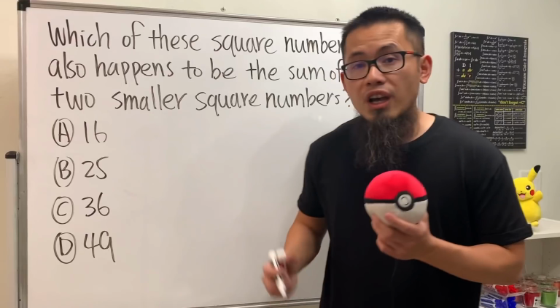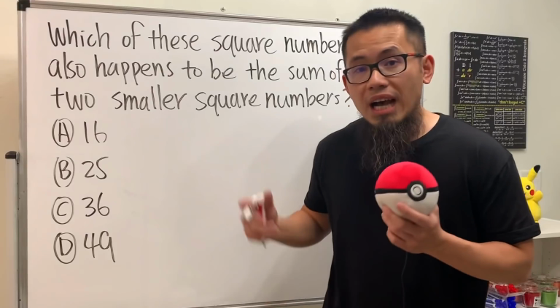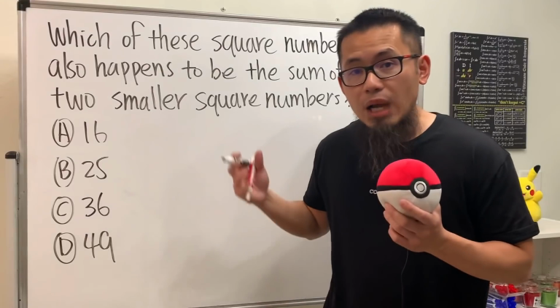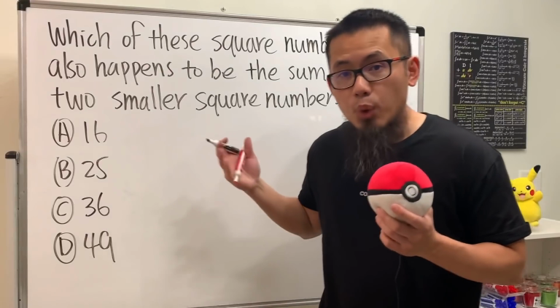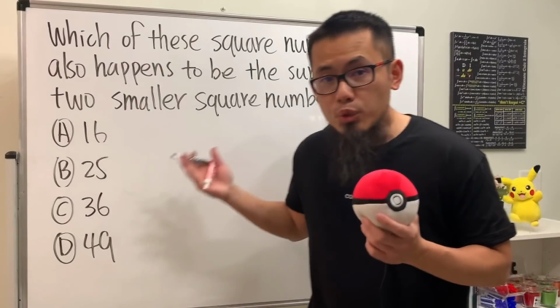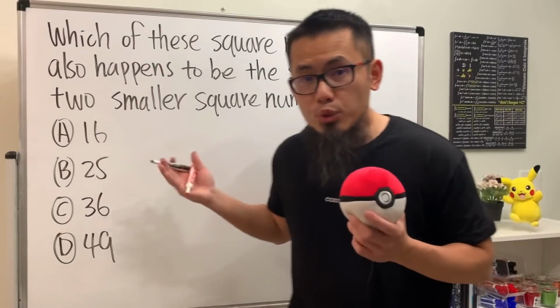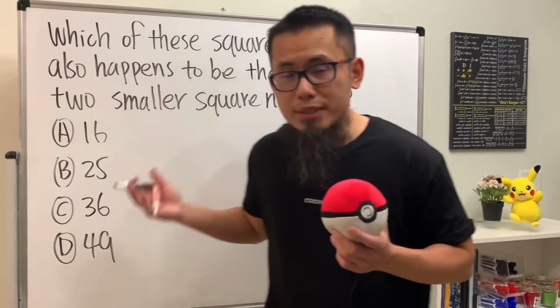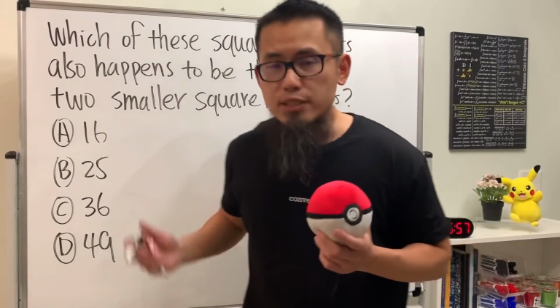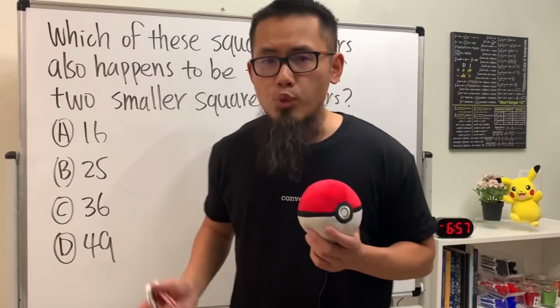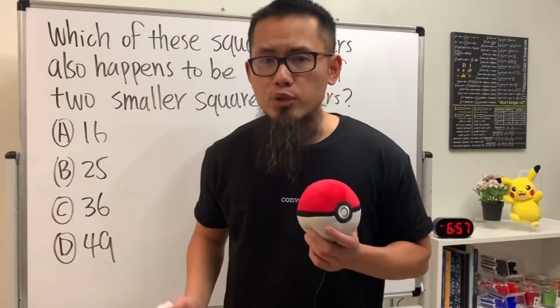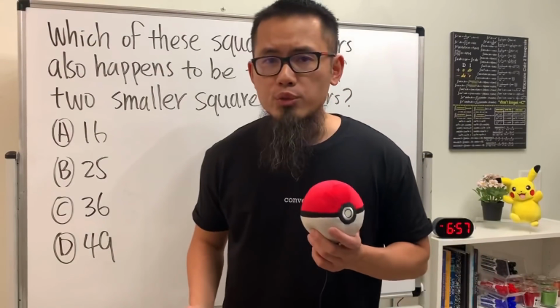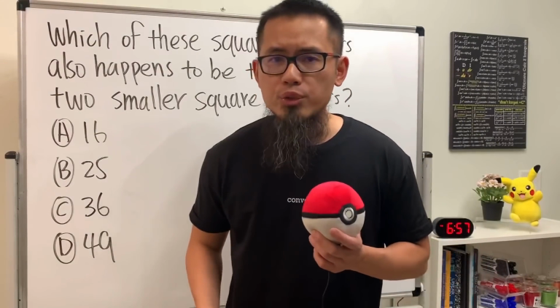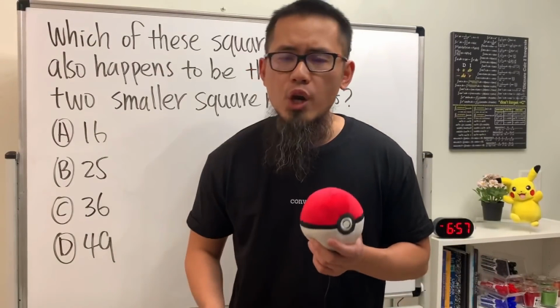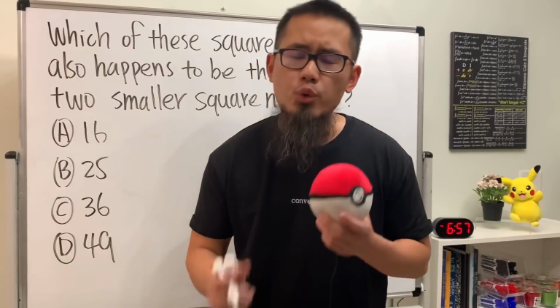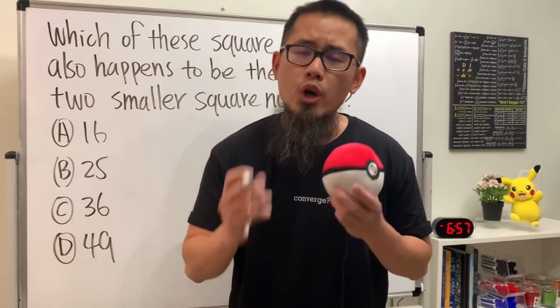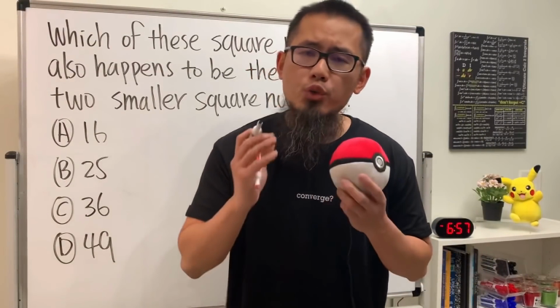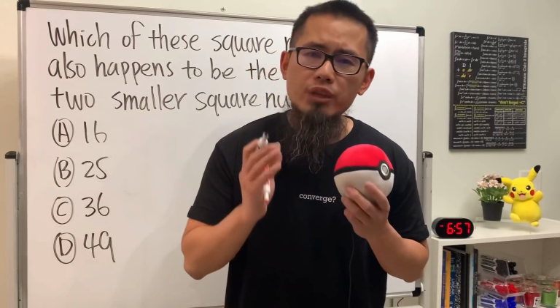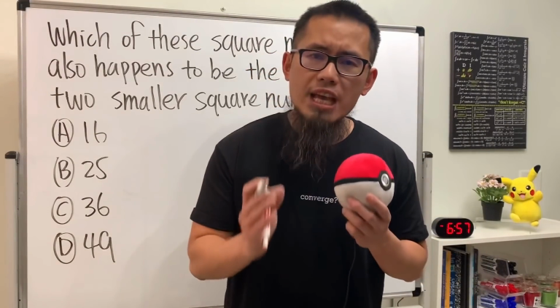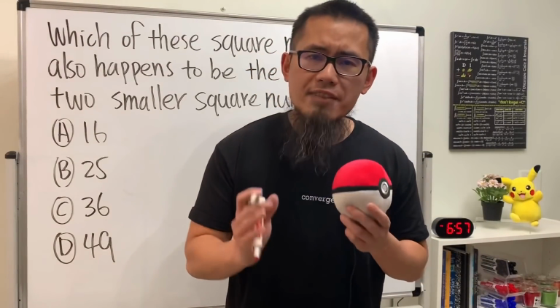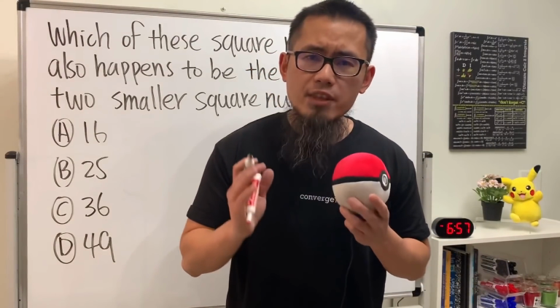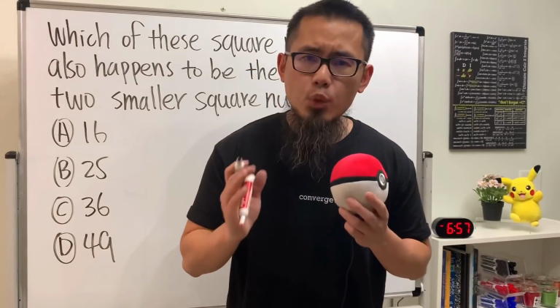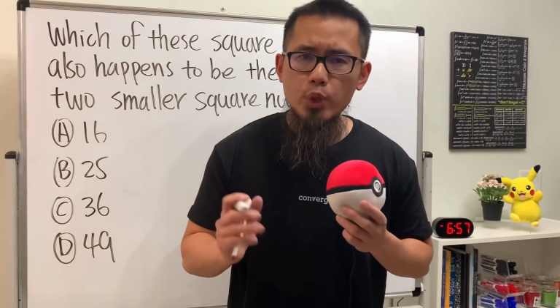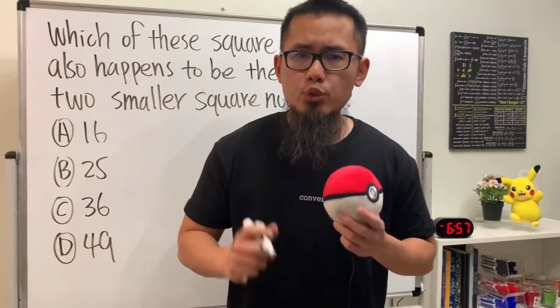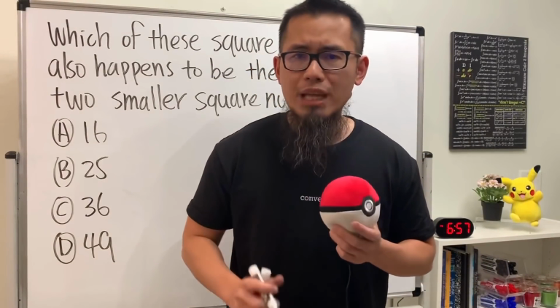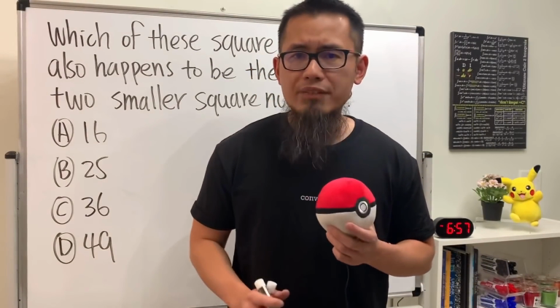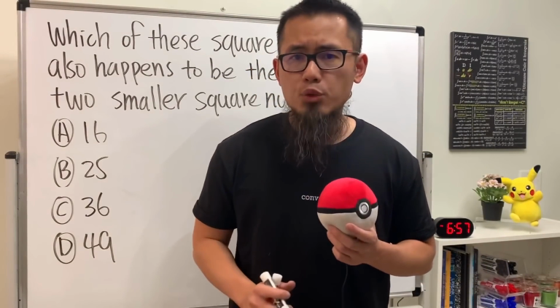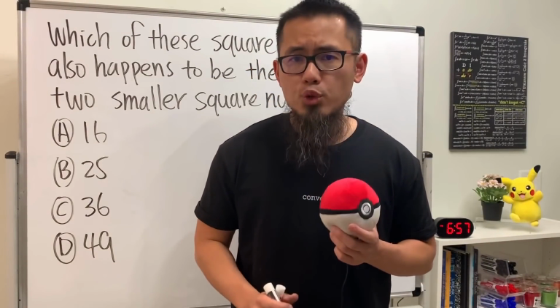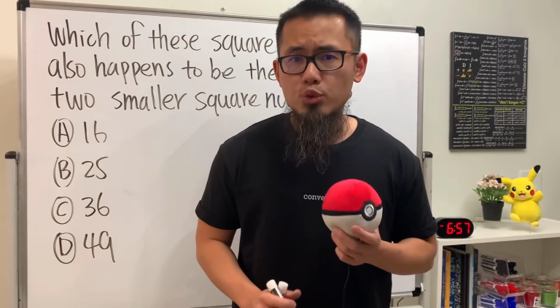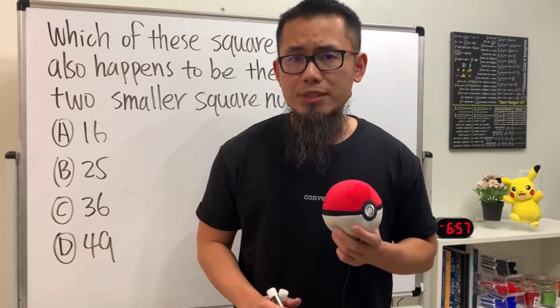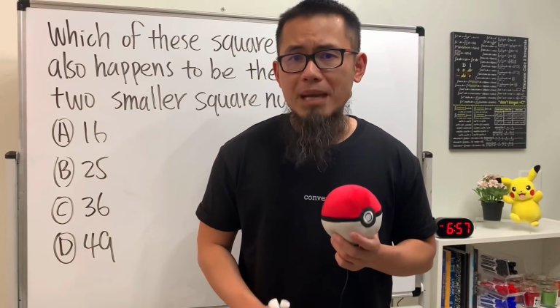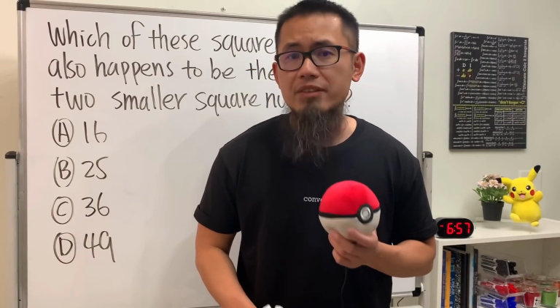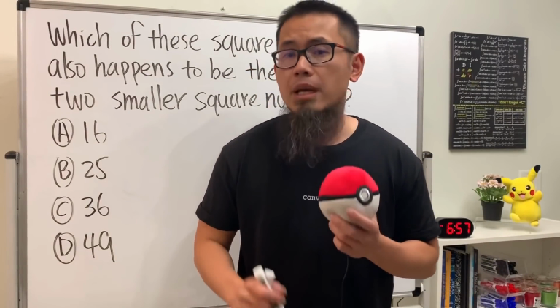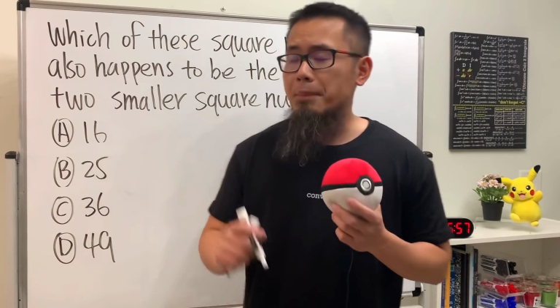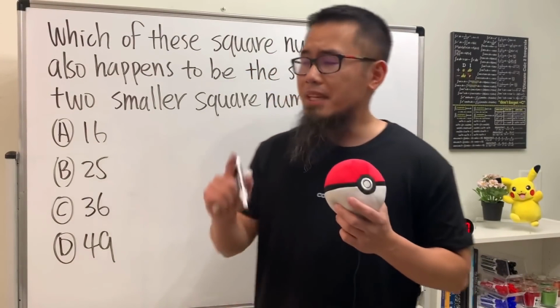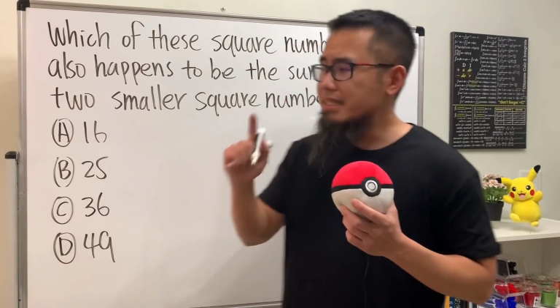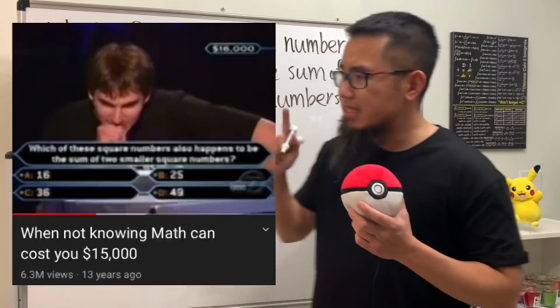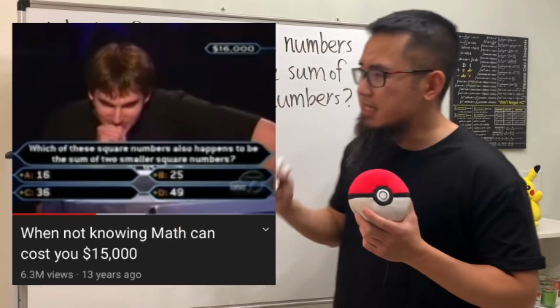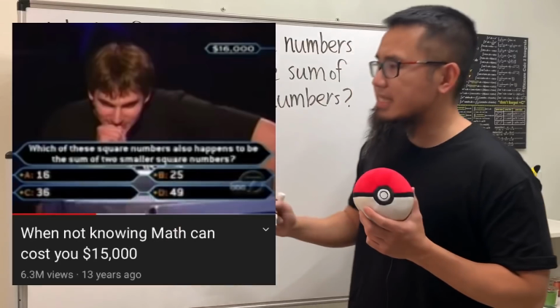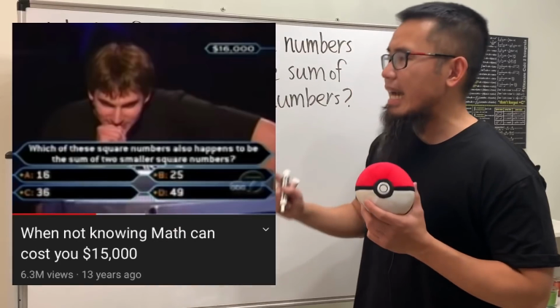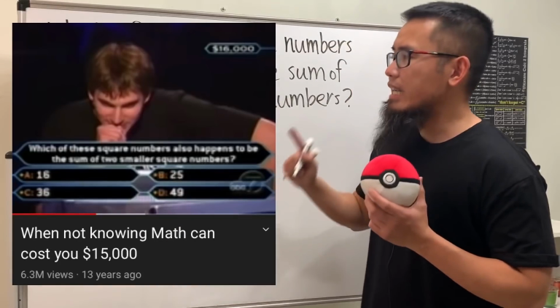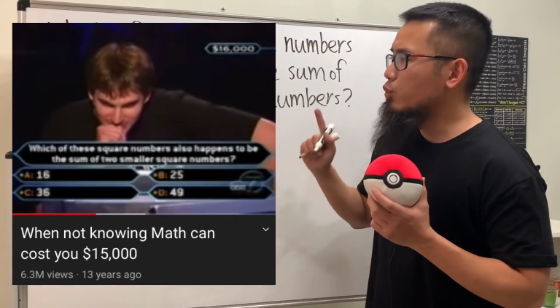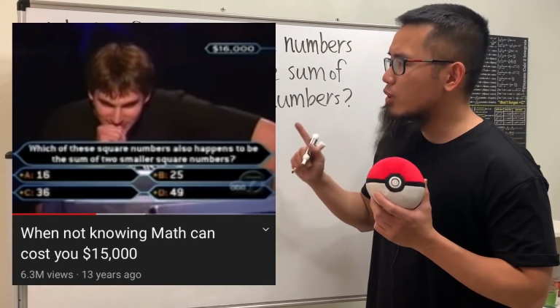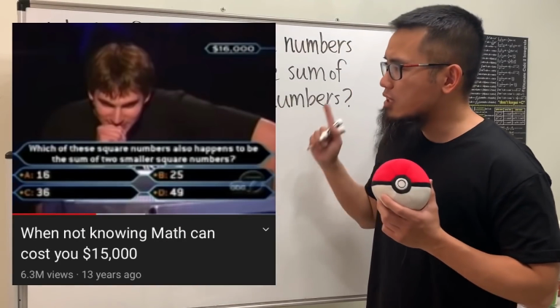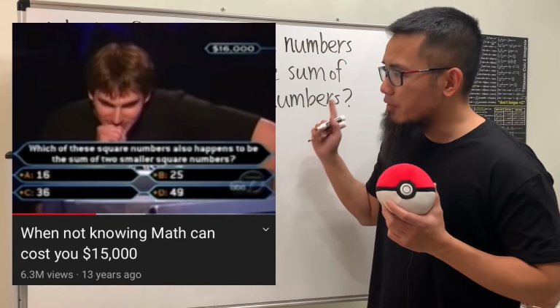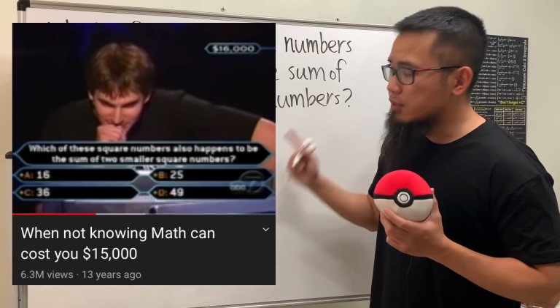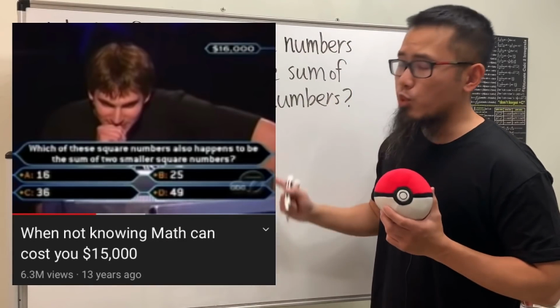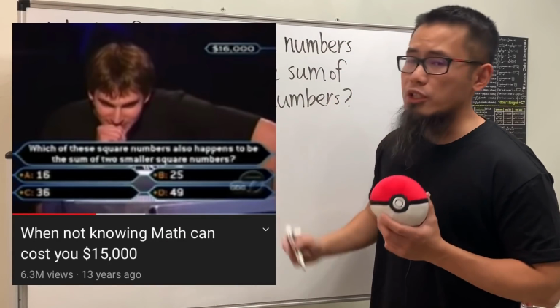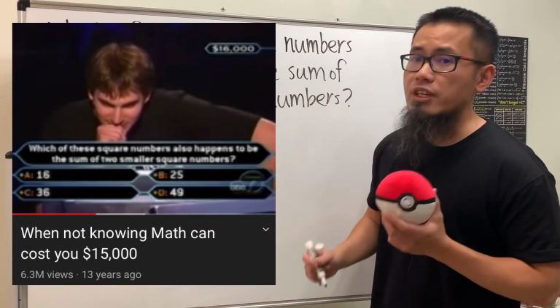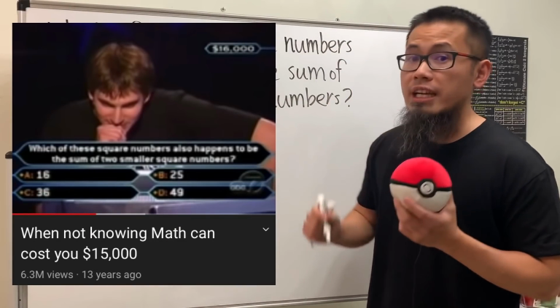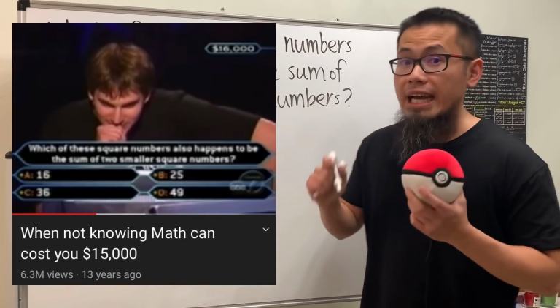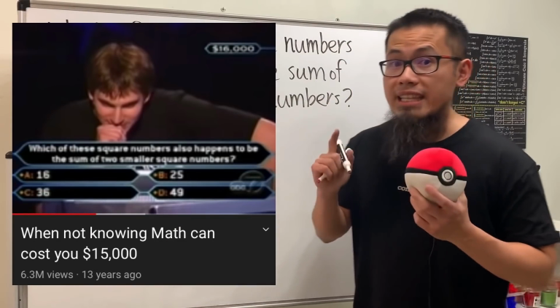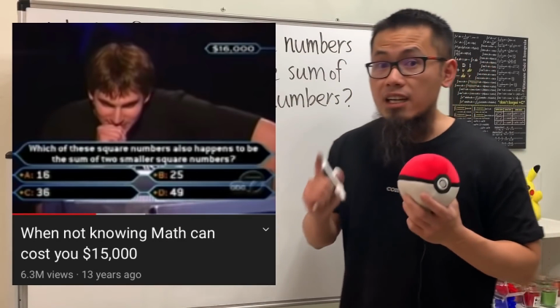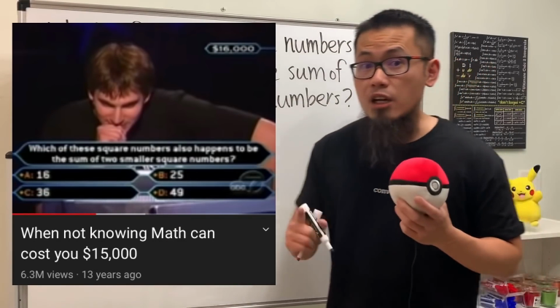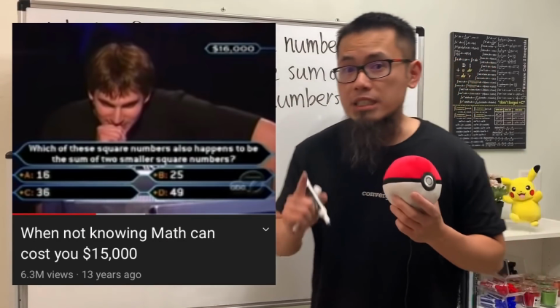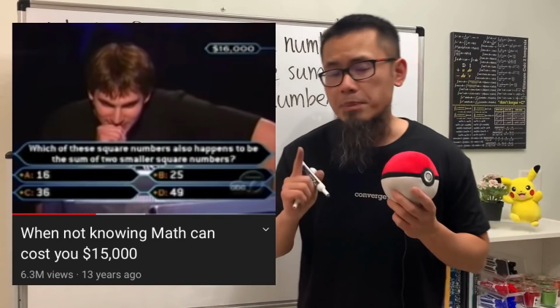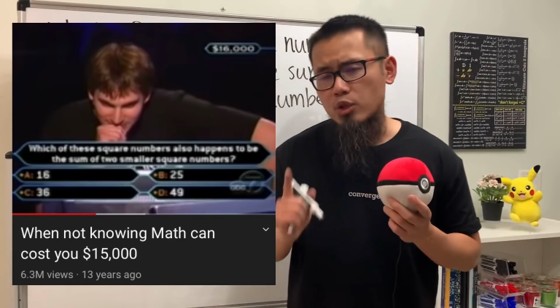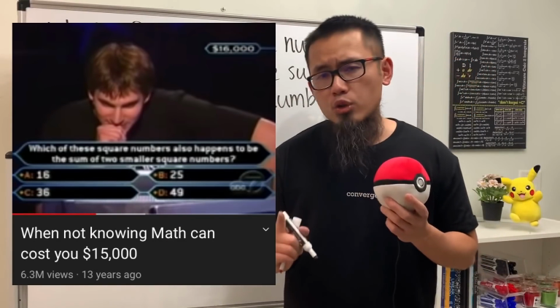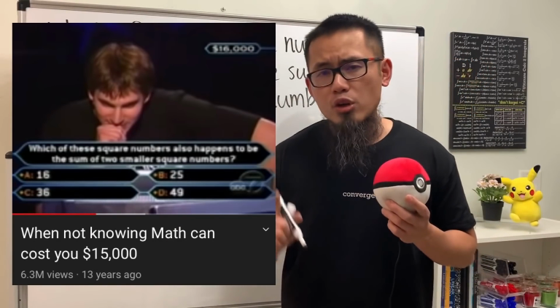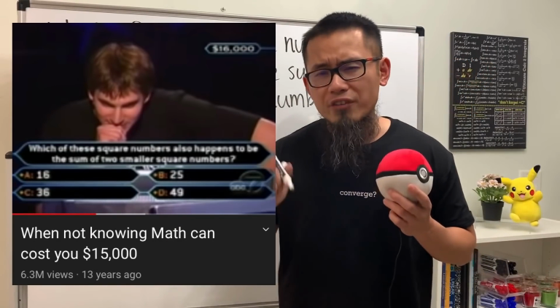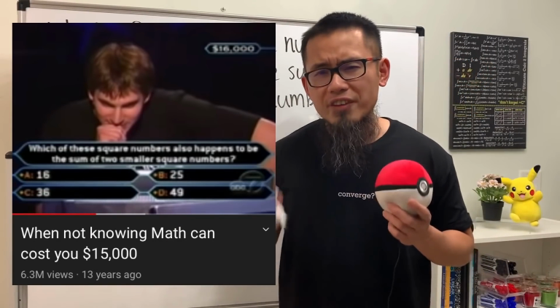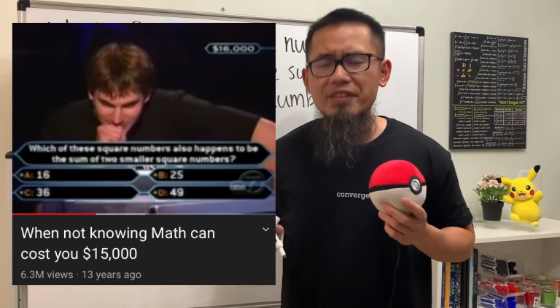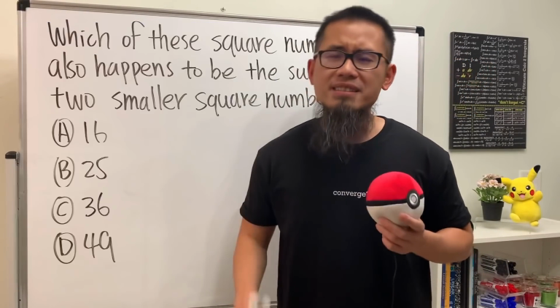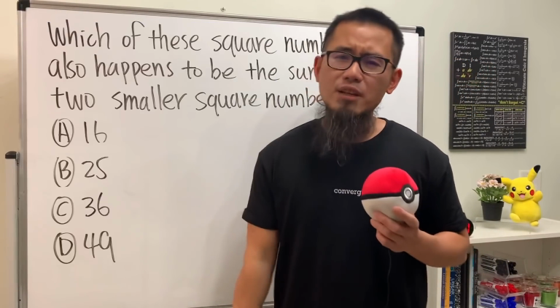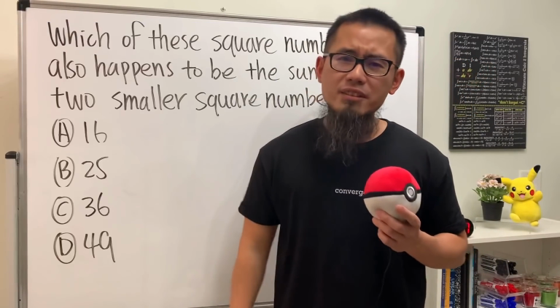I want to use this question to tell you, you never know when in your life that you have to use math, because this guy couldn't solve this question, and that cost him a total of $15,000.